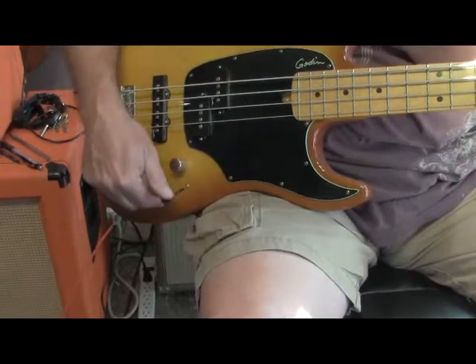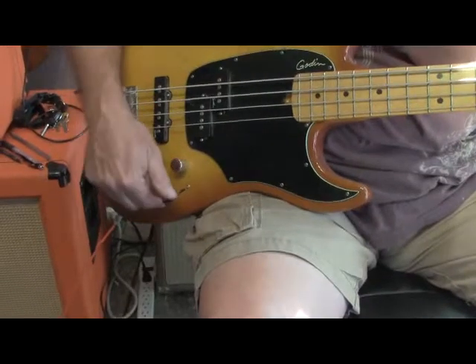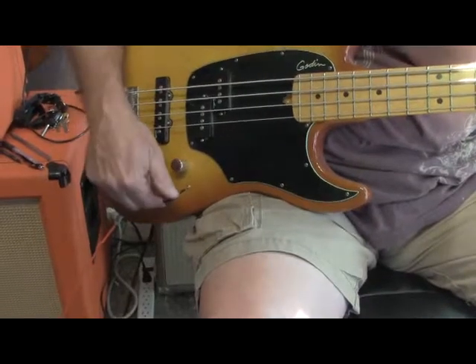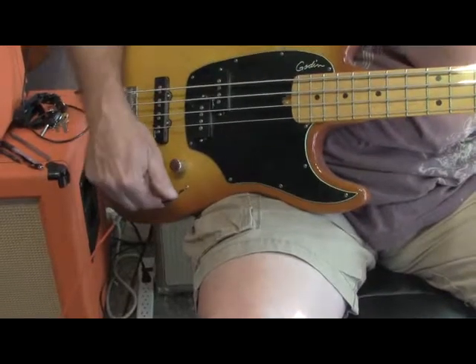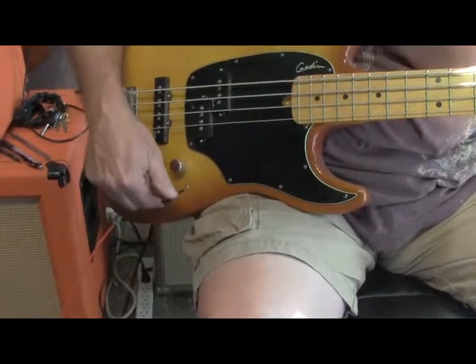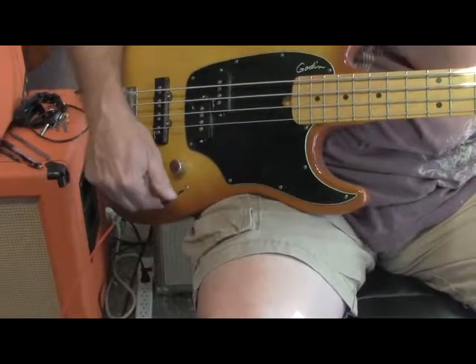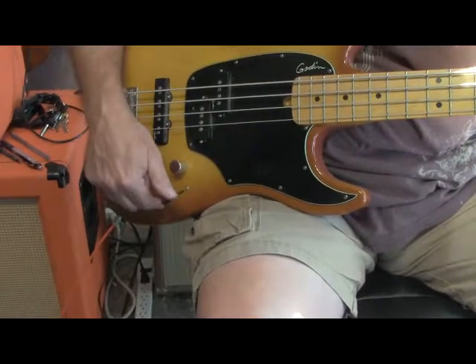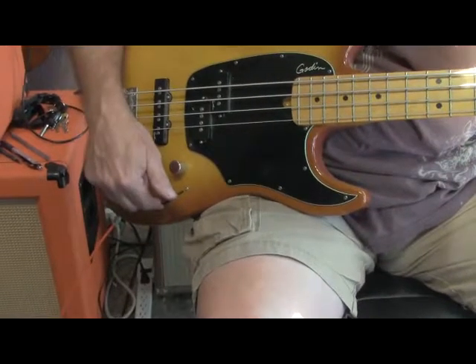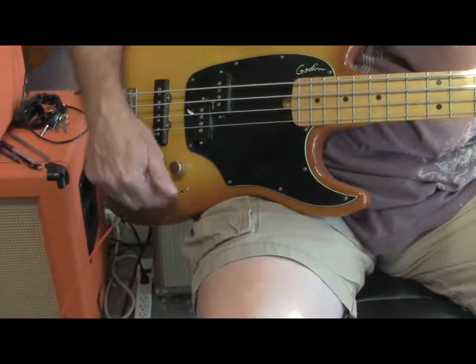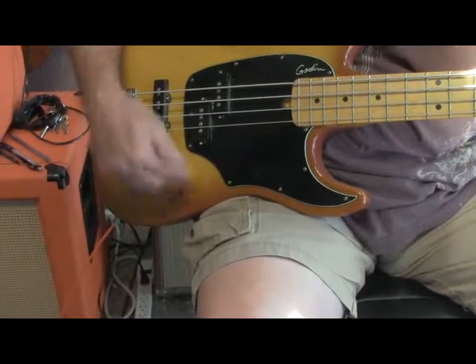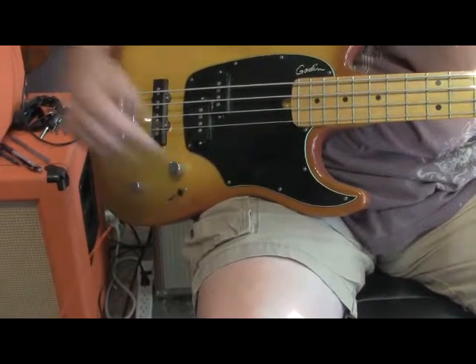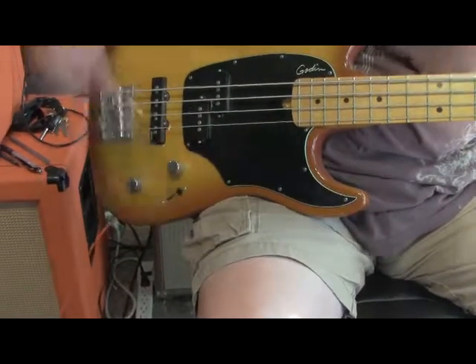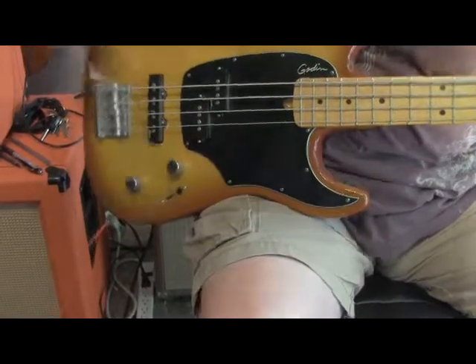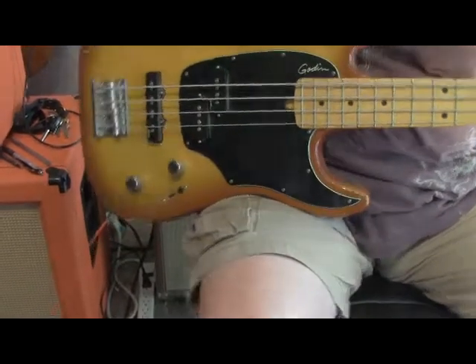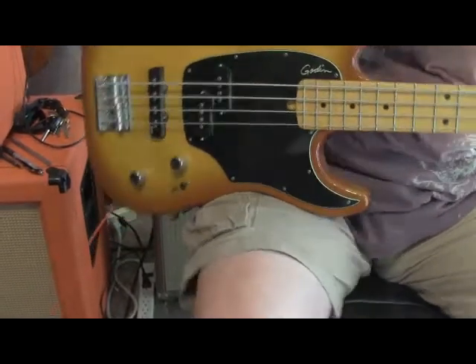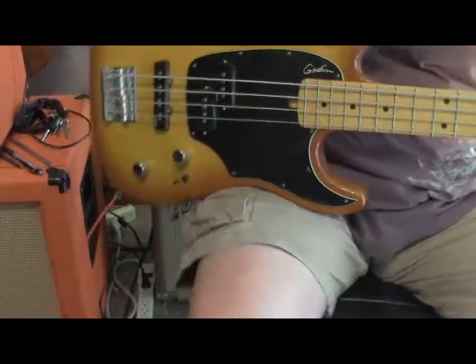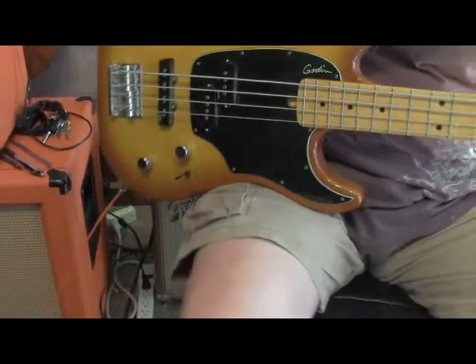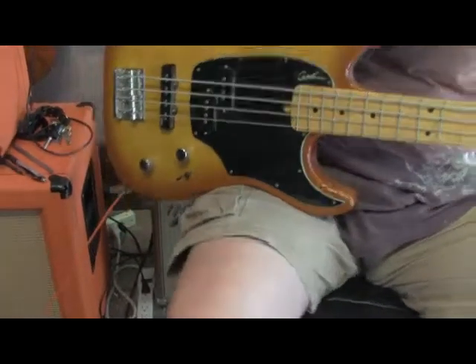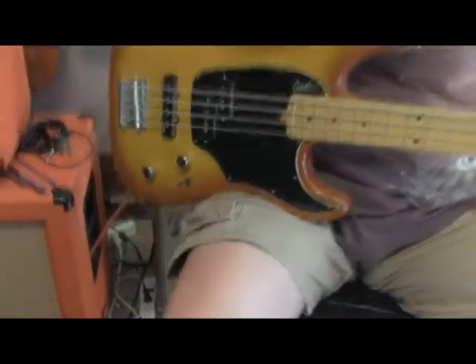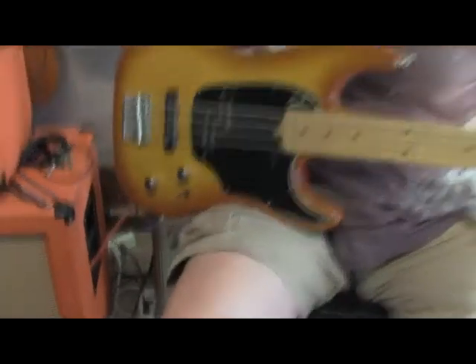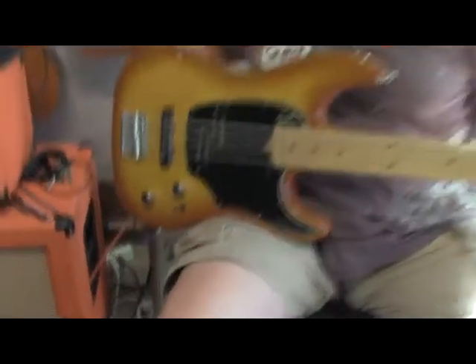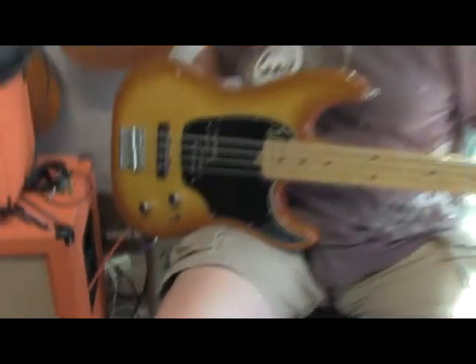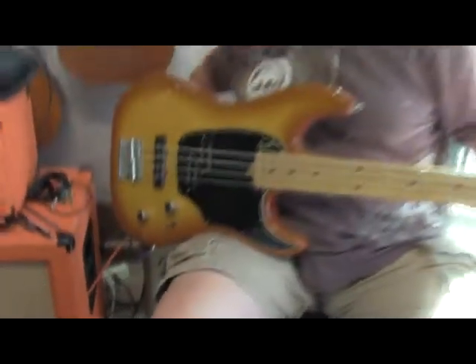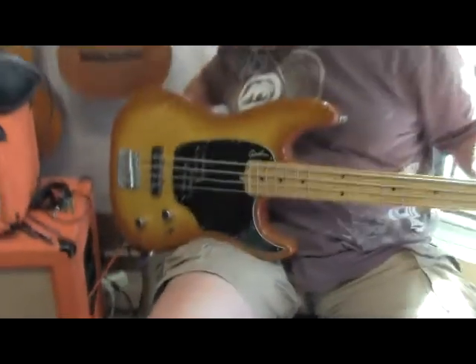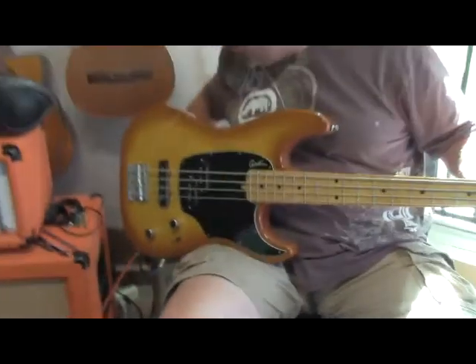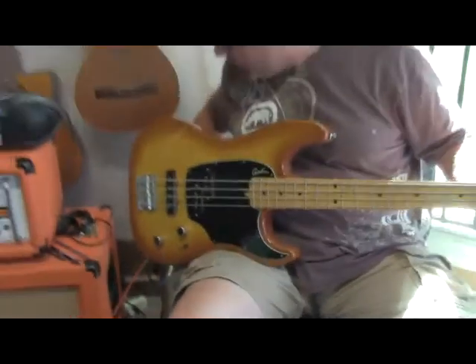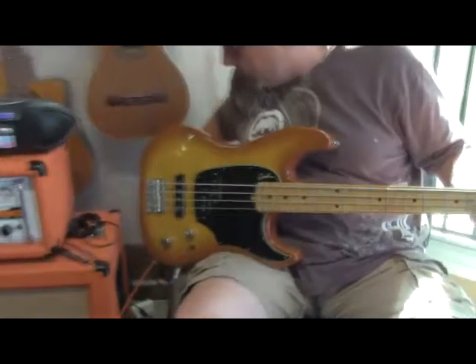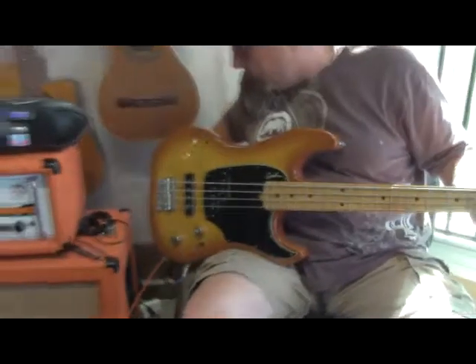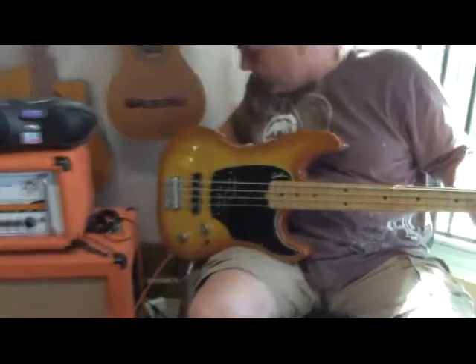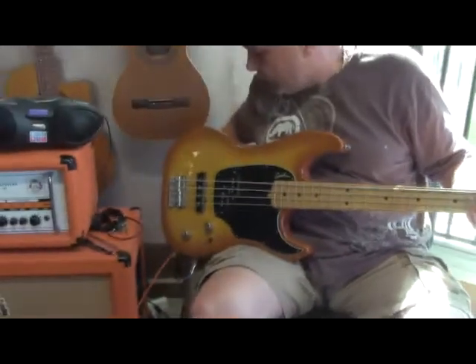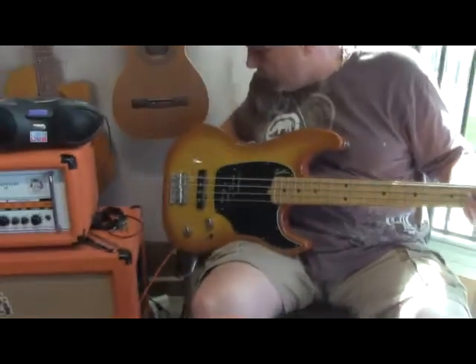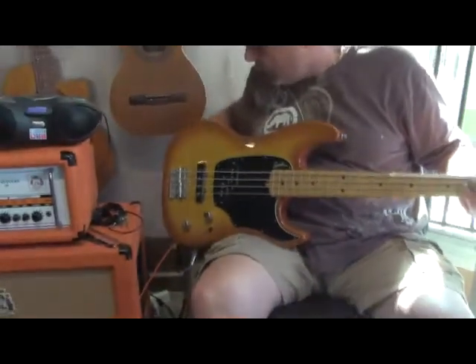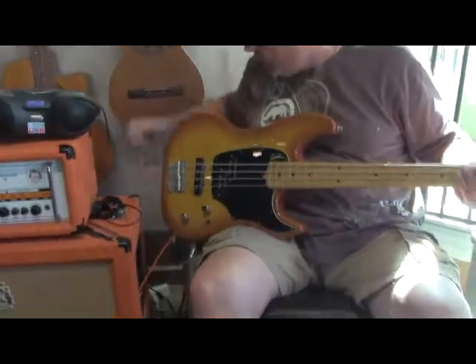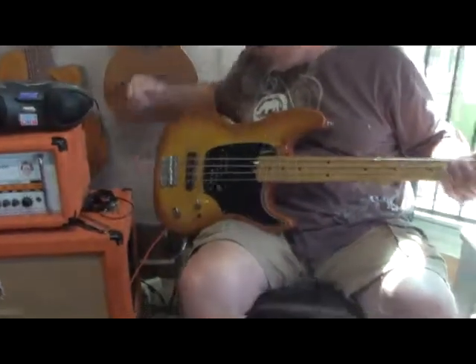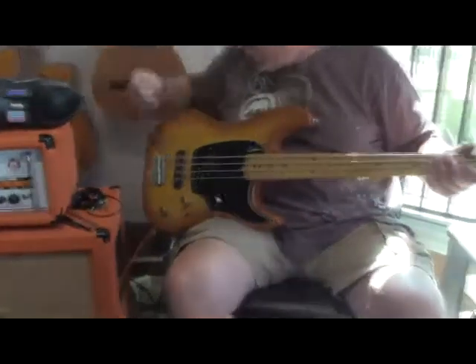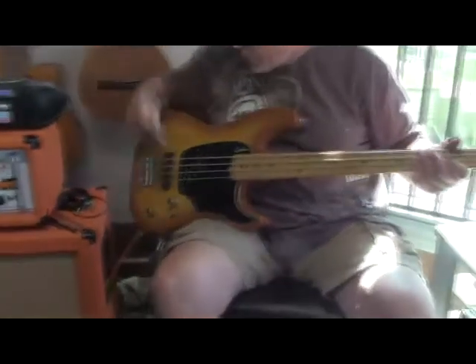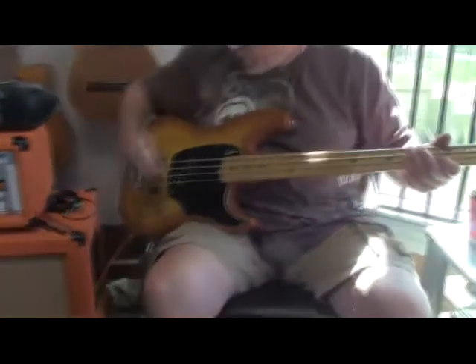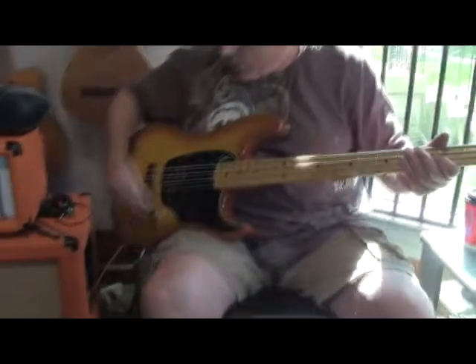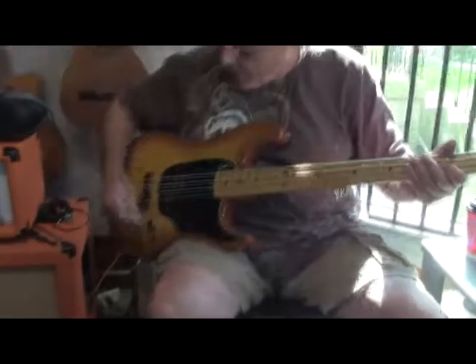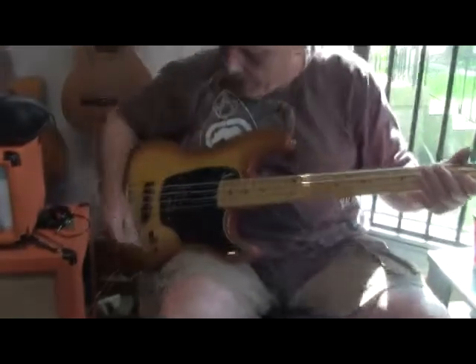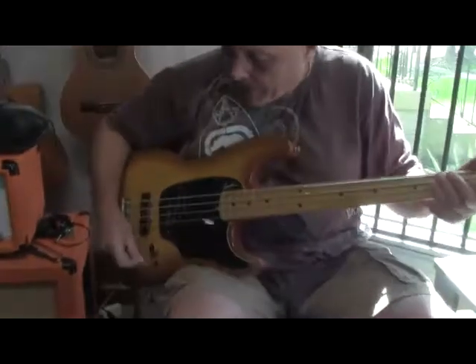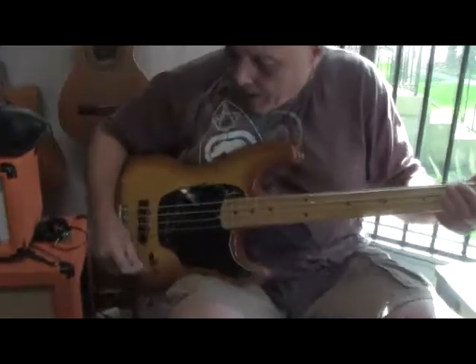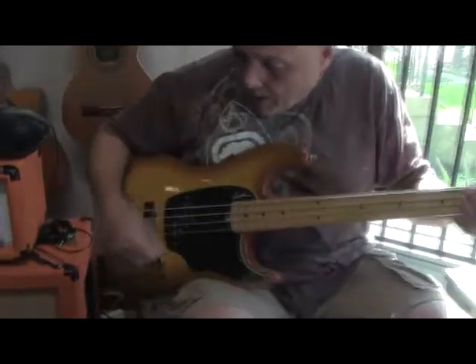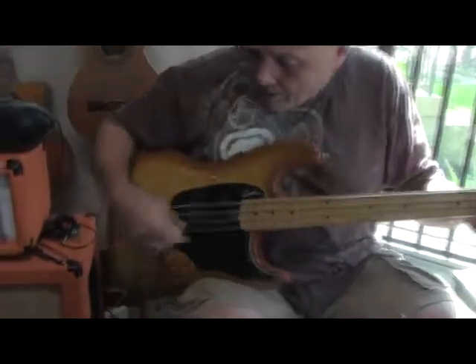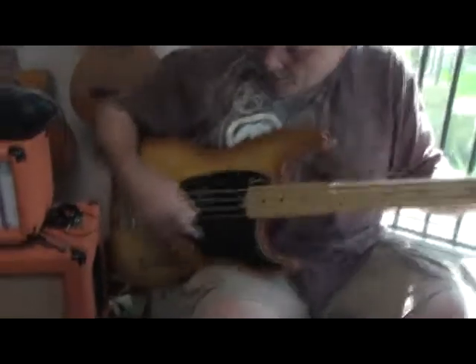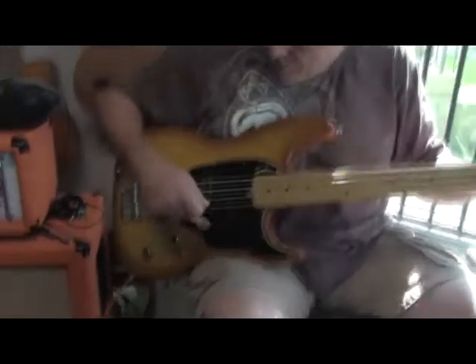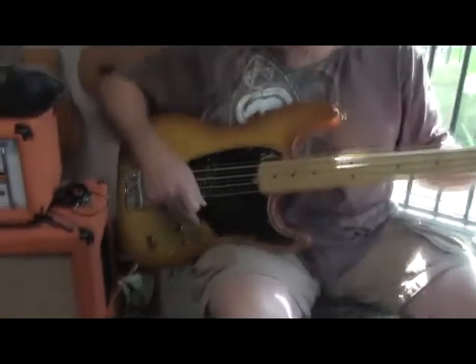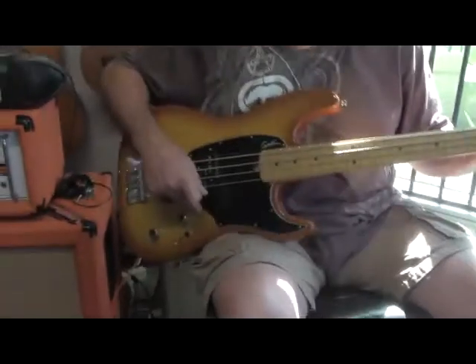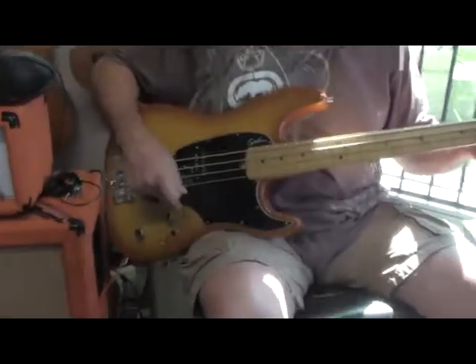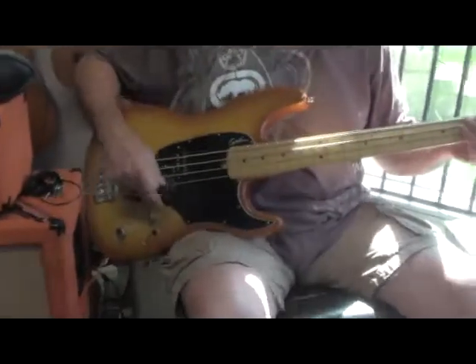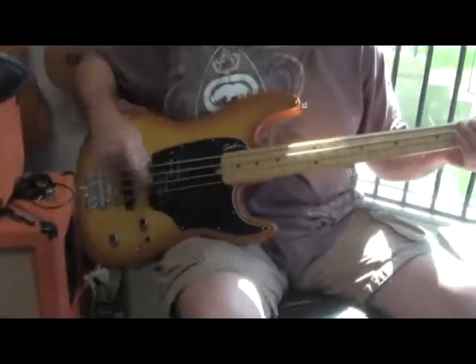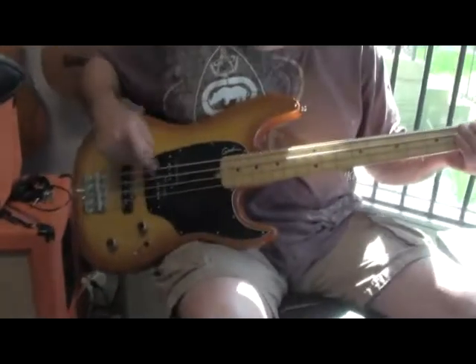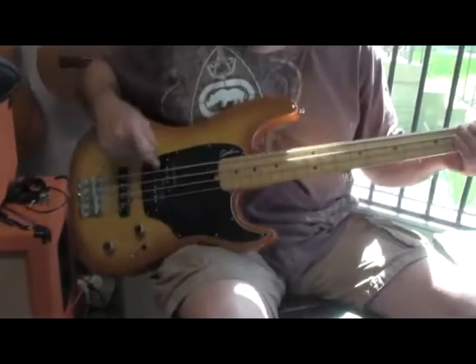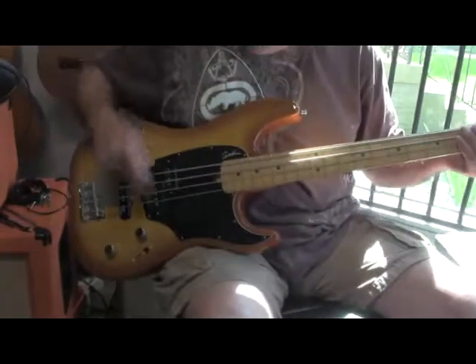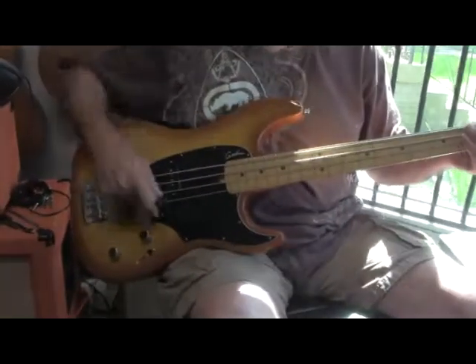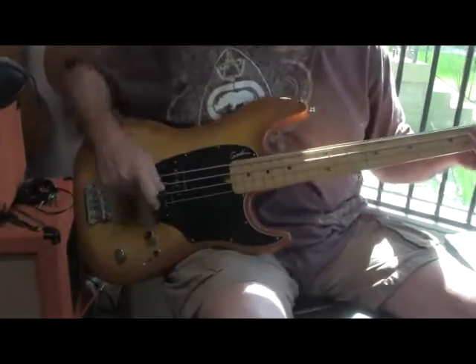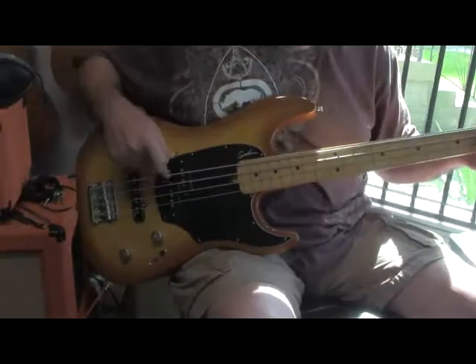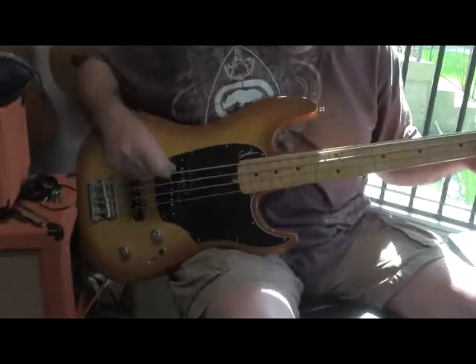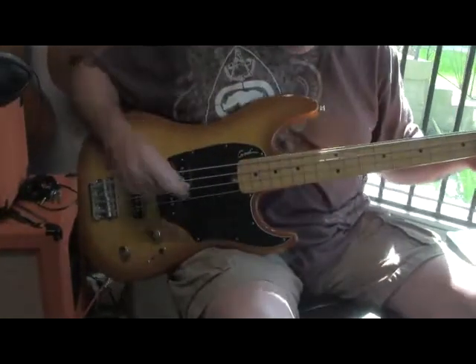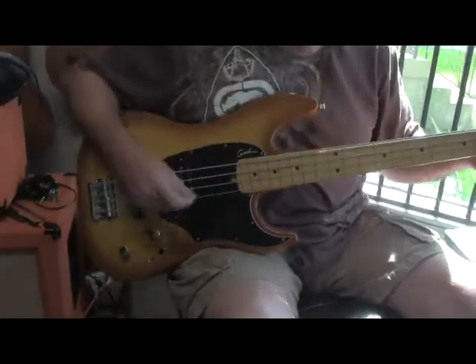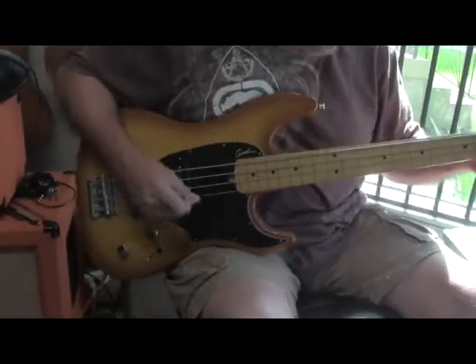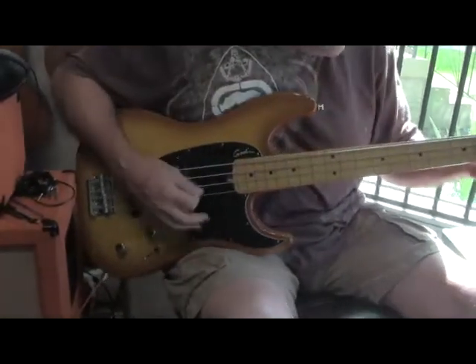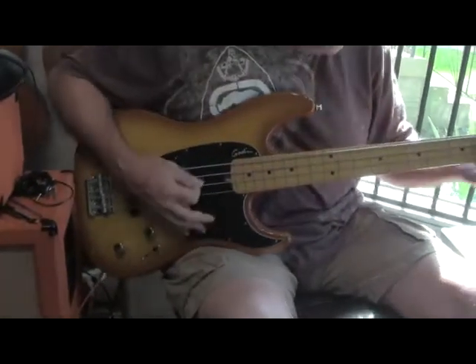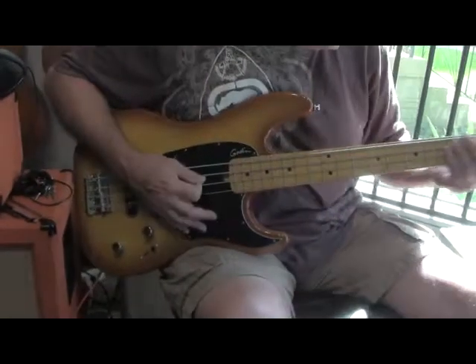We're going to go ahead and just play a couple of grooves. Here's just the front P Bass pickup.